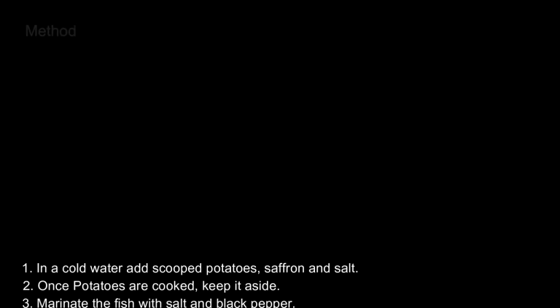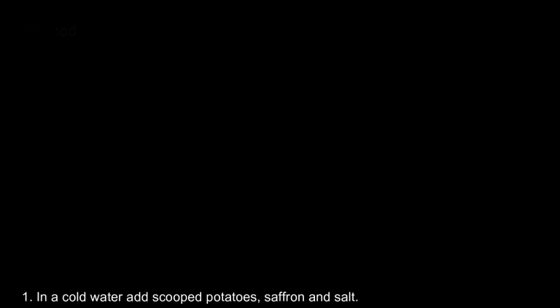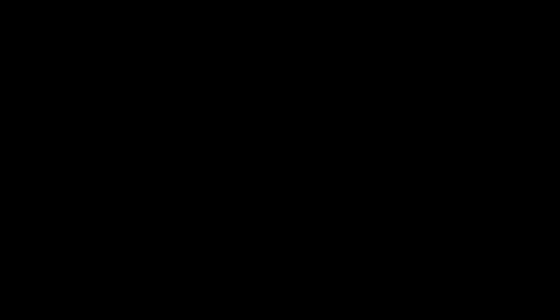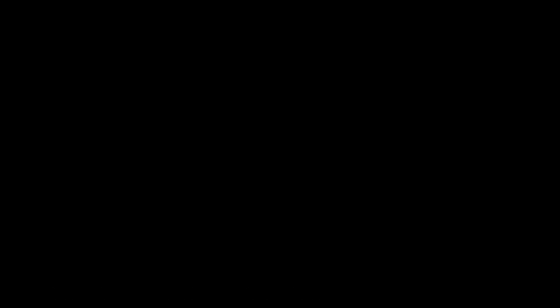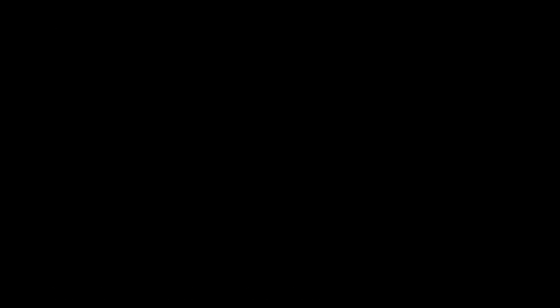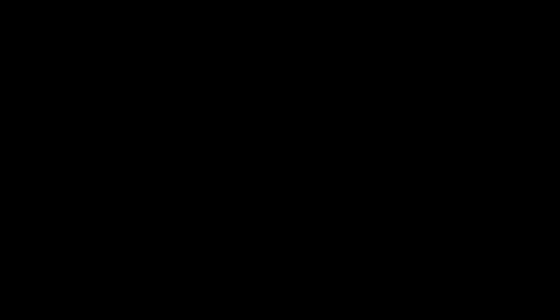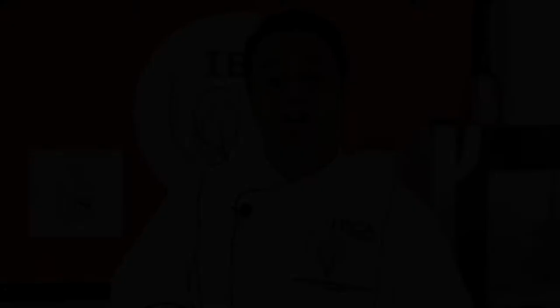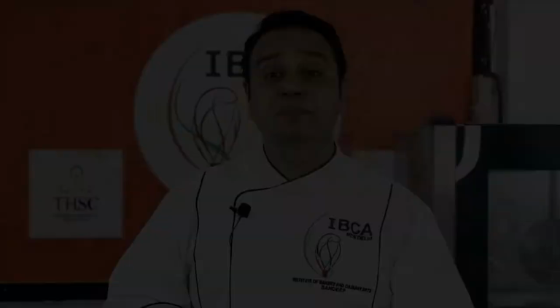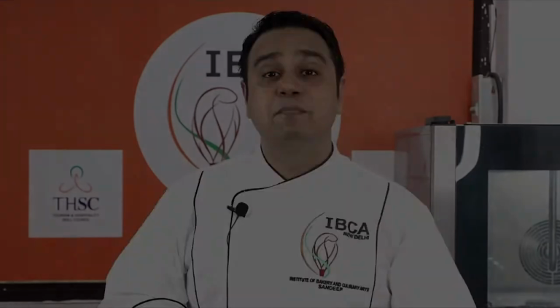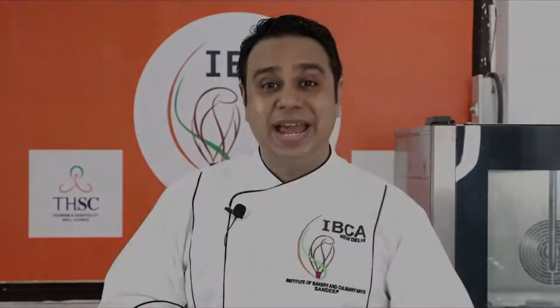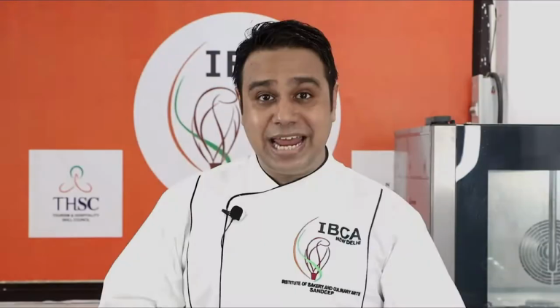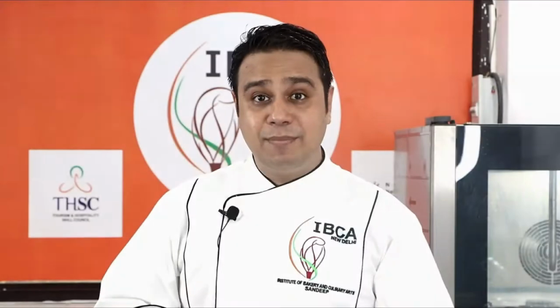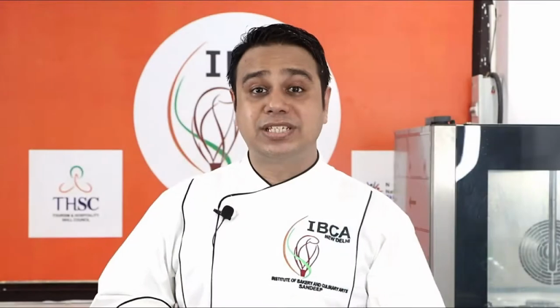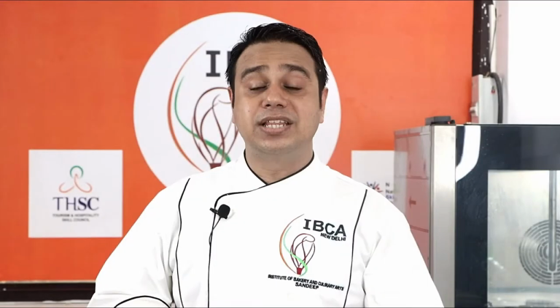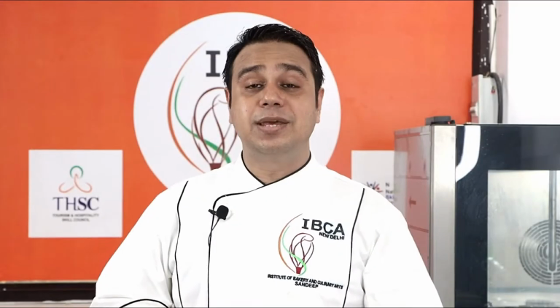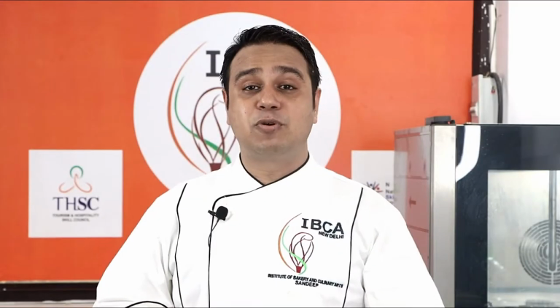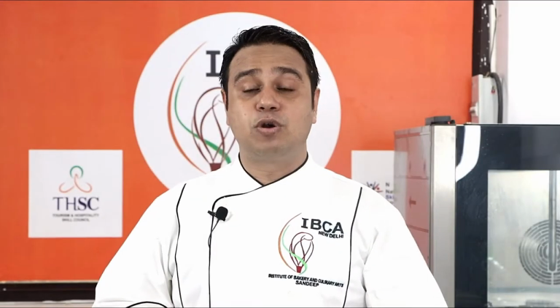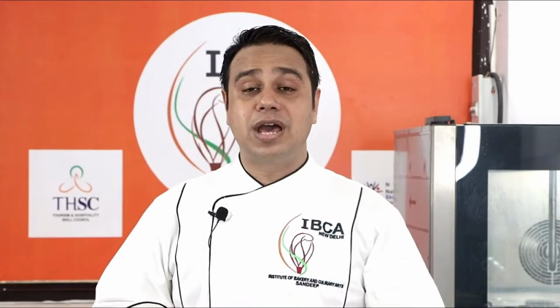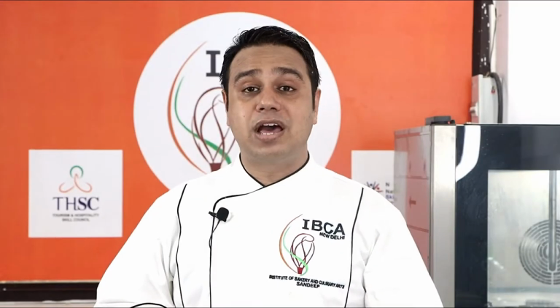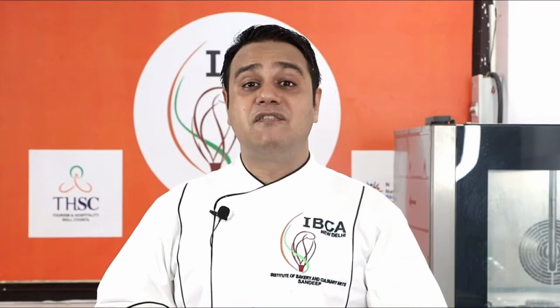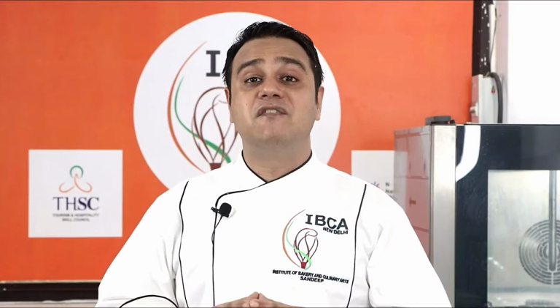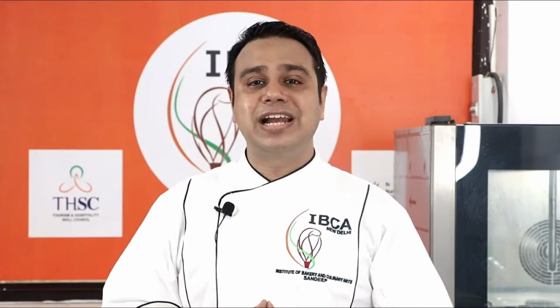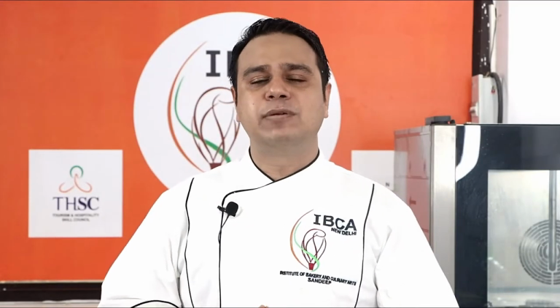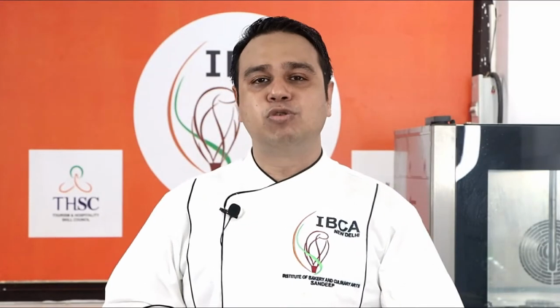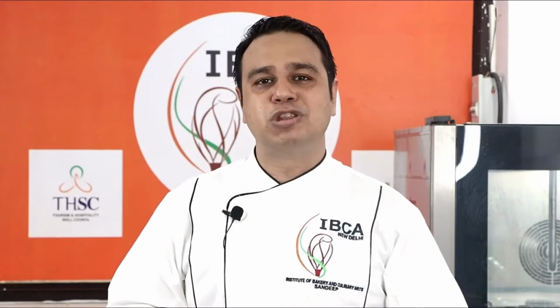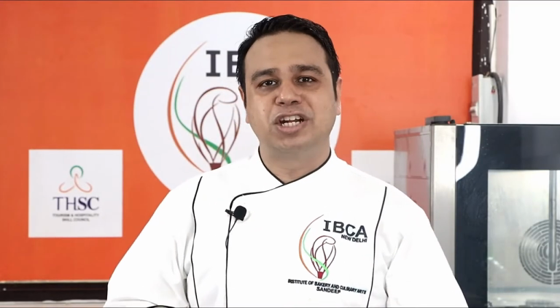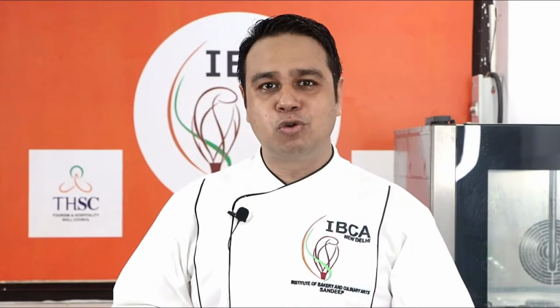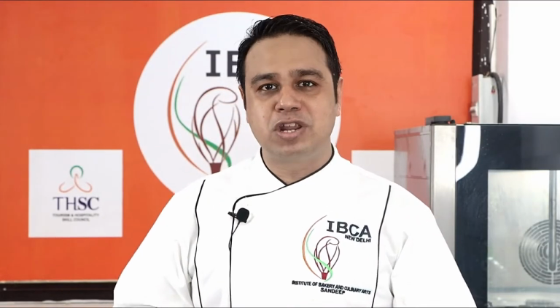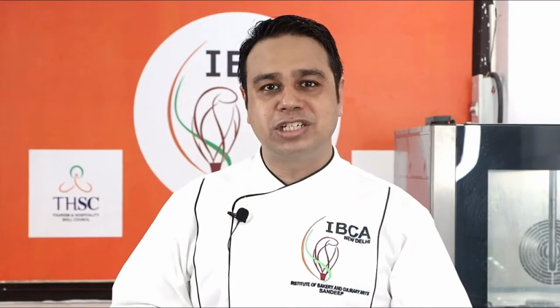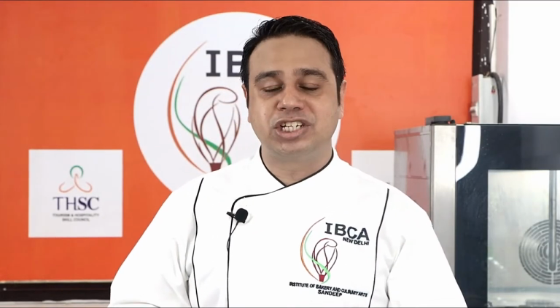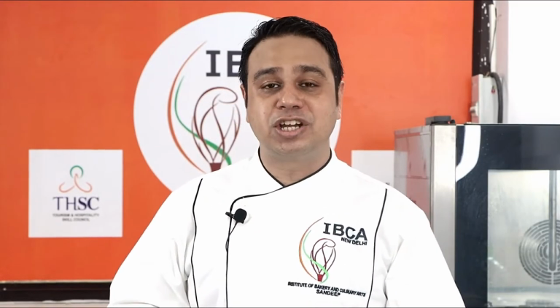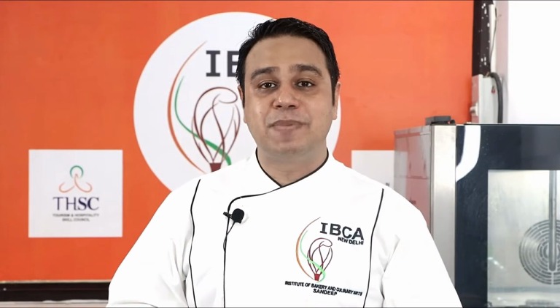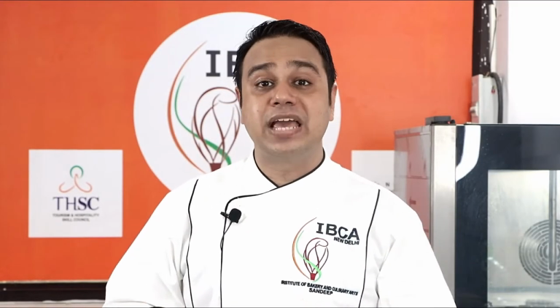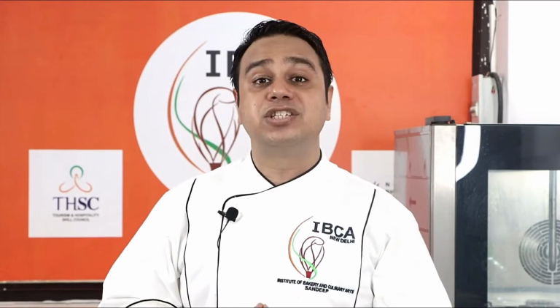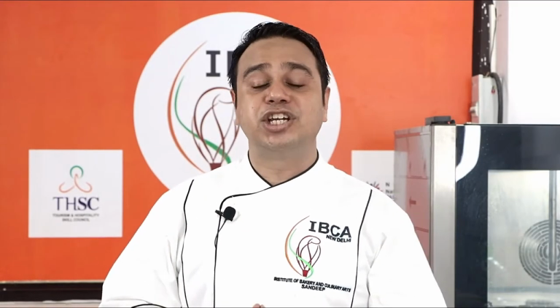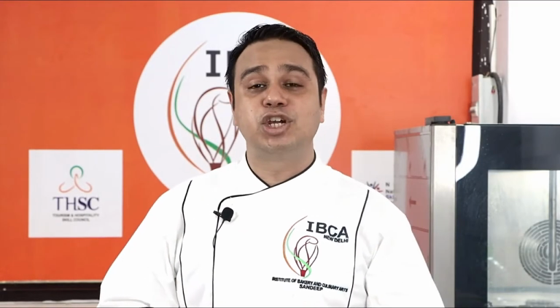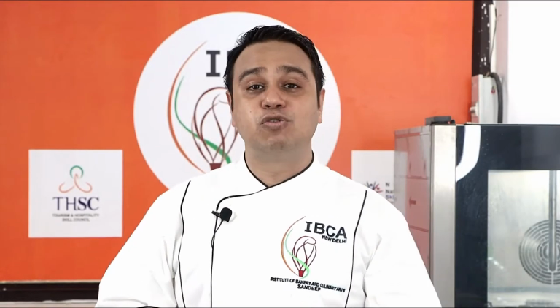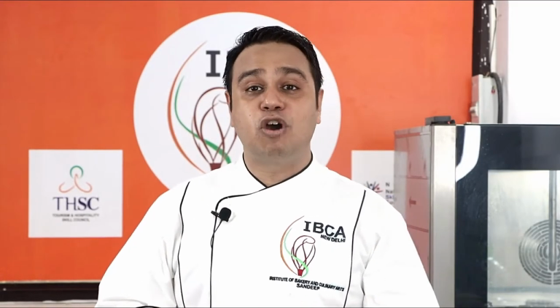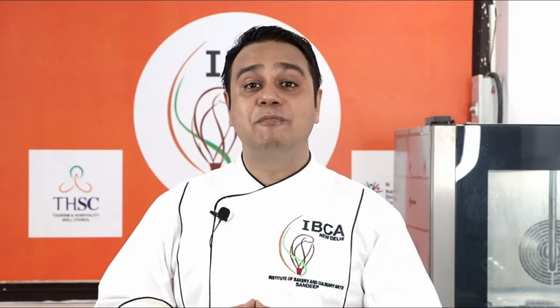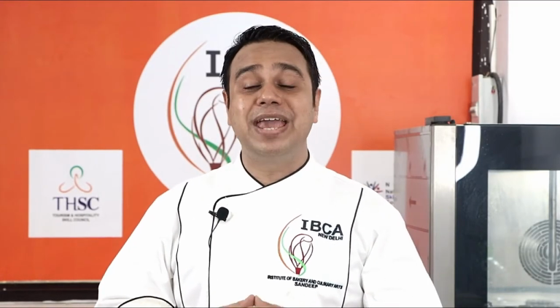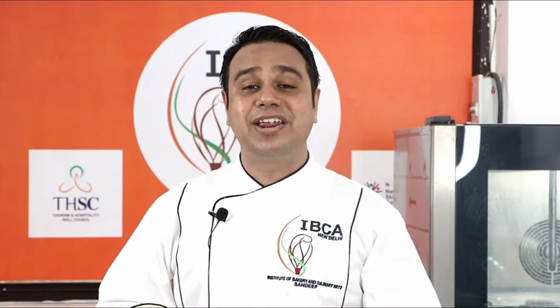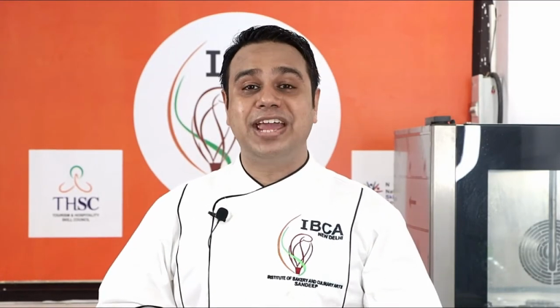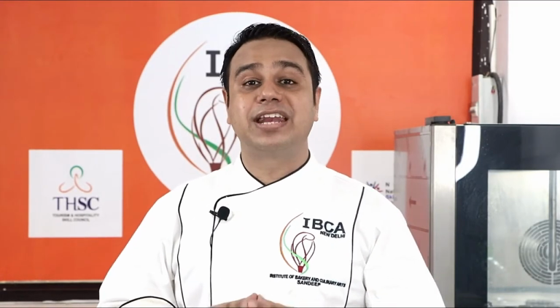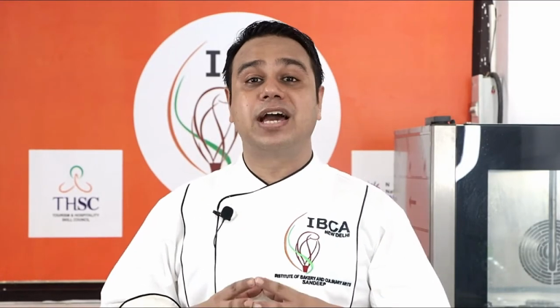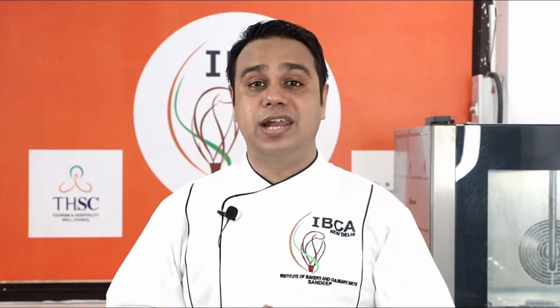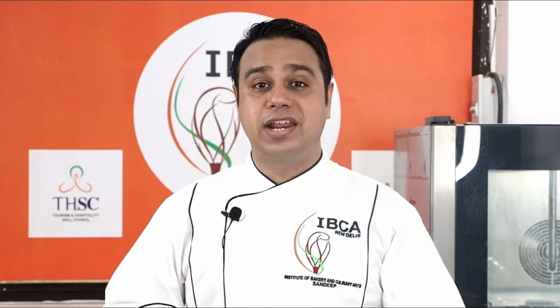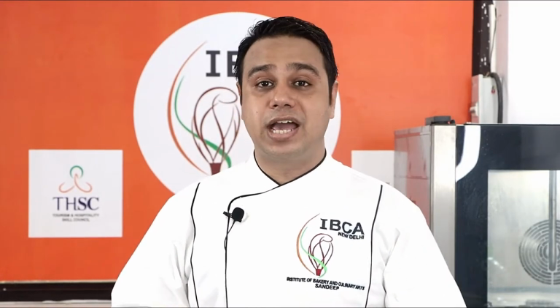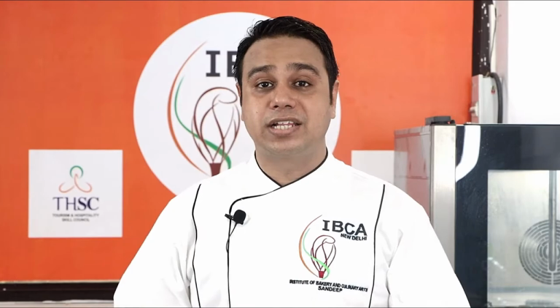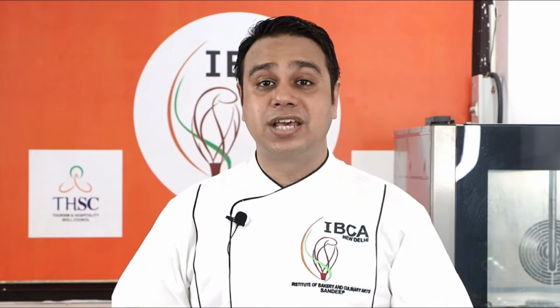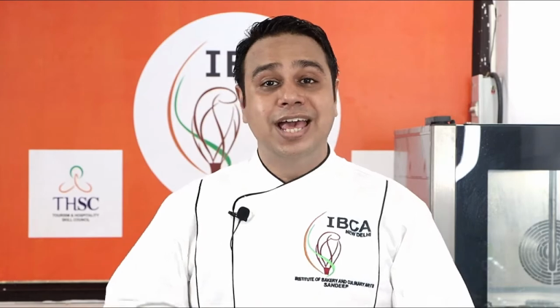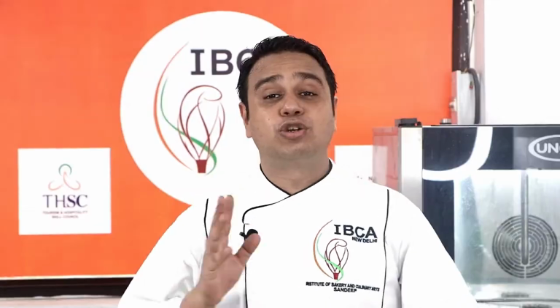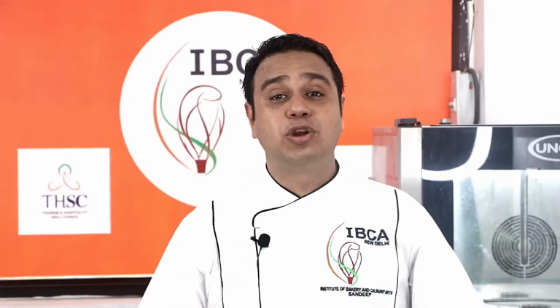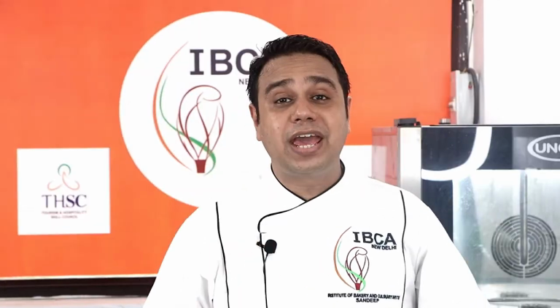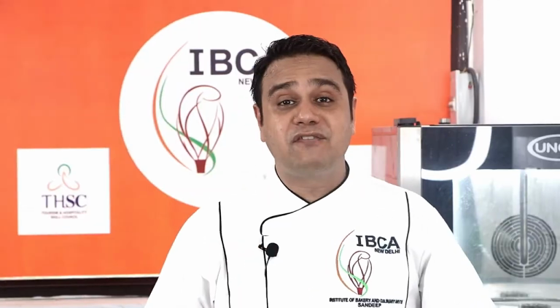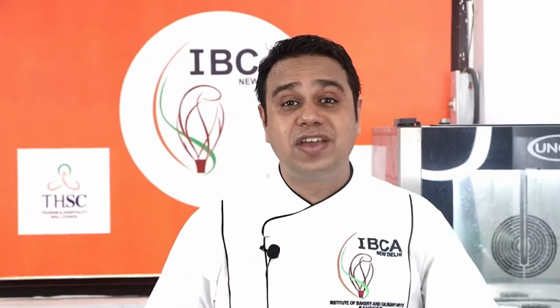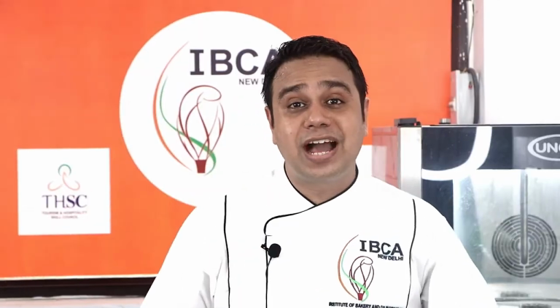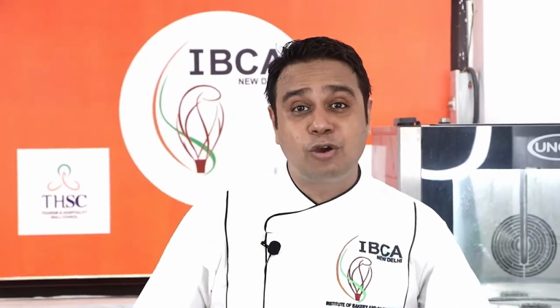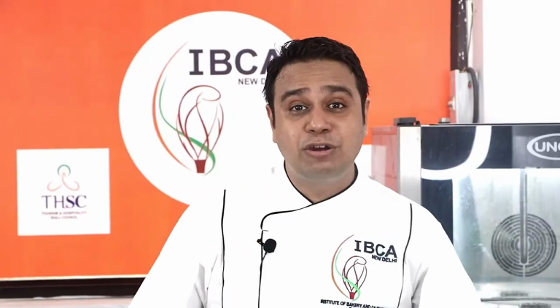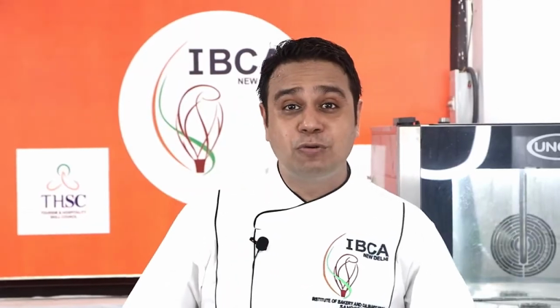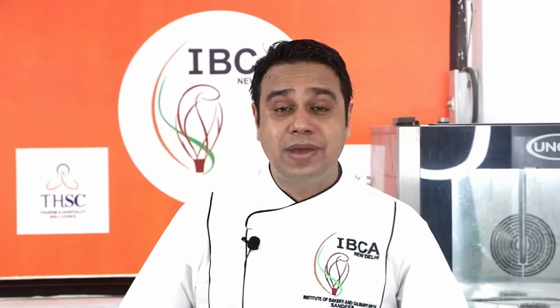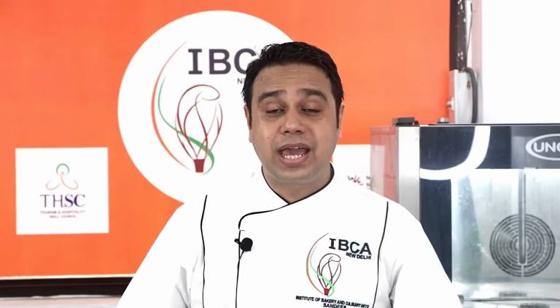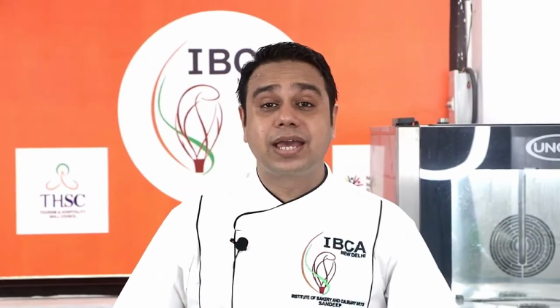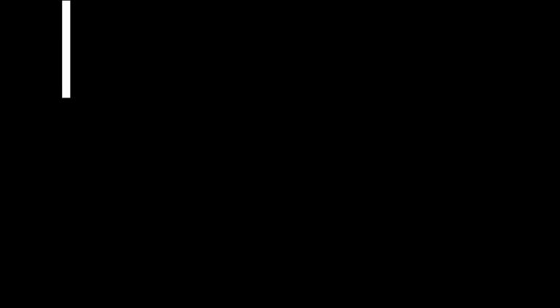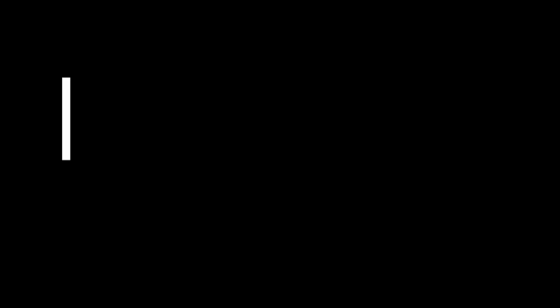Hello everyone, my name is Sandeep Kotnala. Welcome to the tutorial session by Institute of Bakery and Culinary Arts. Today we are going to make...